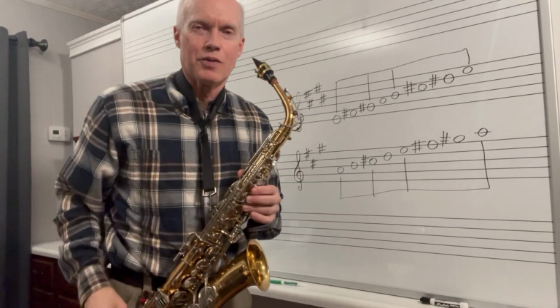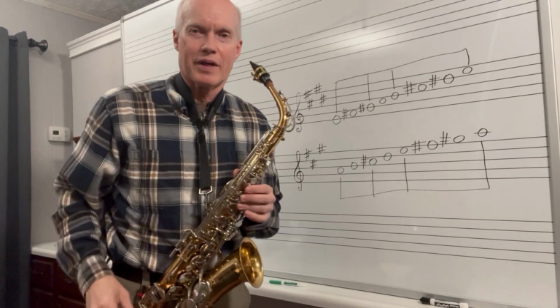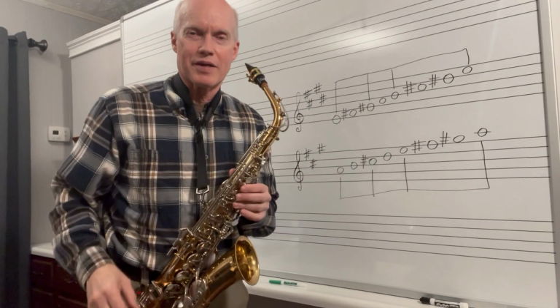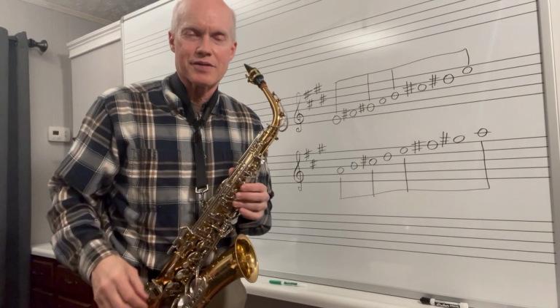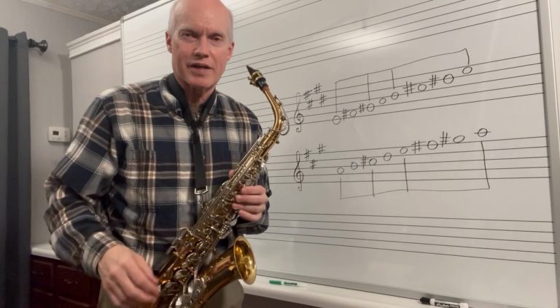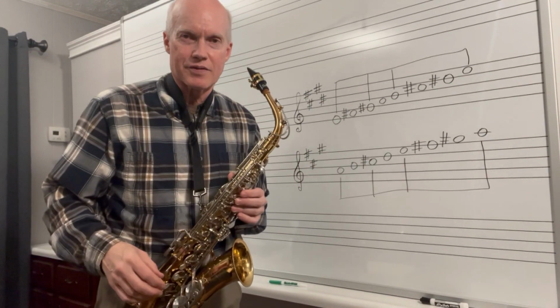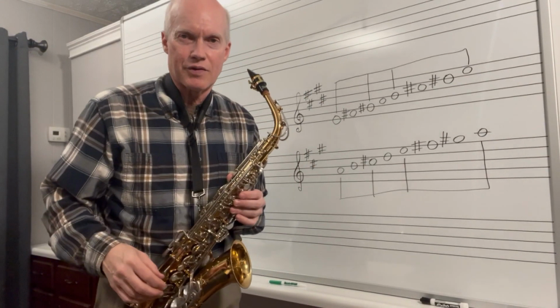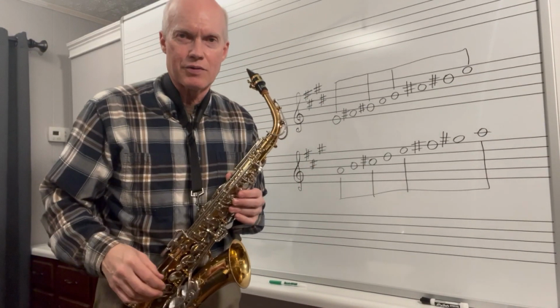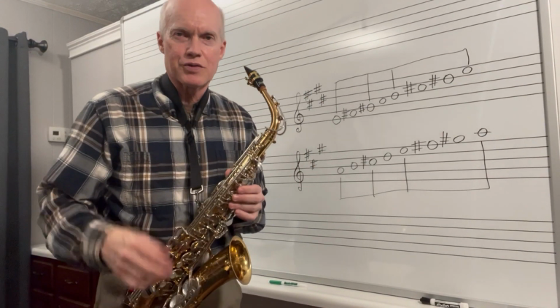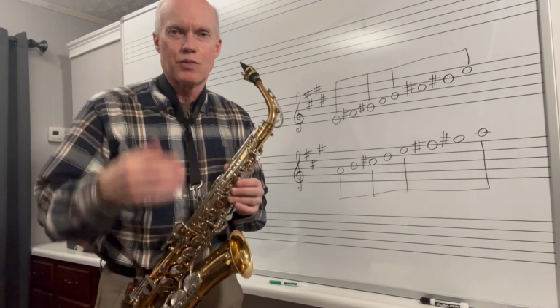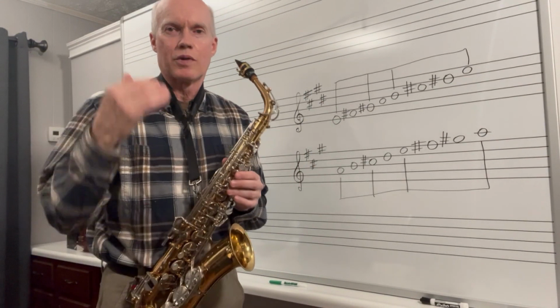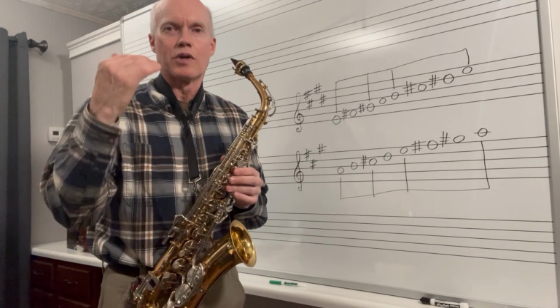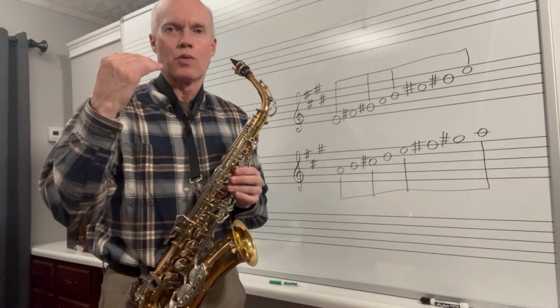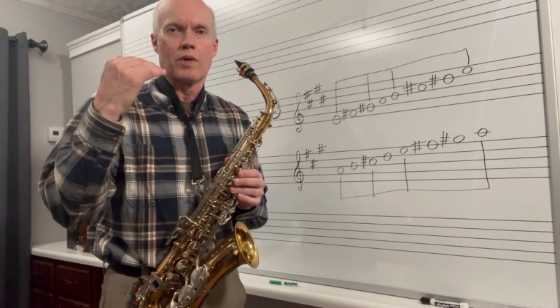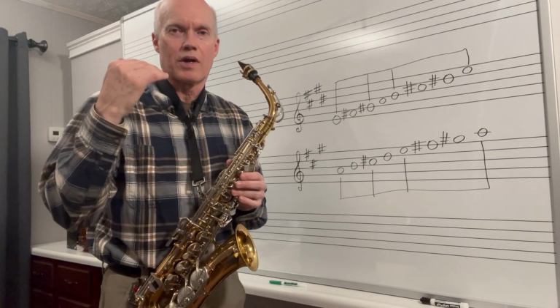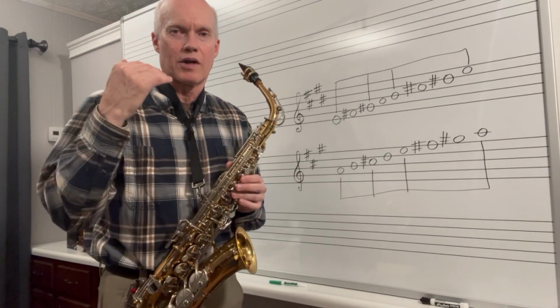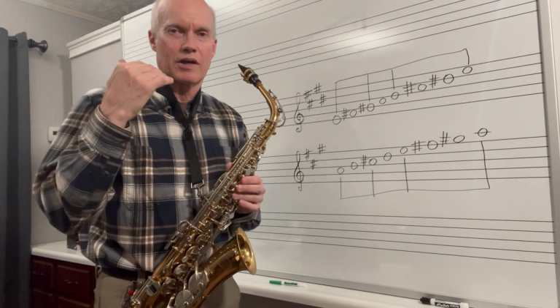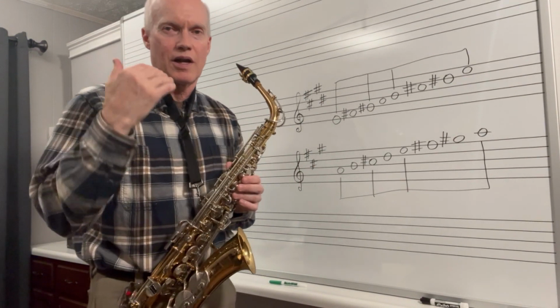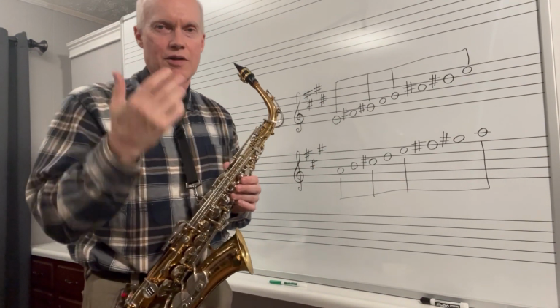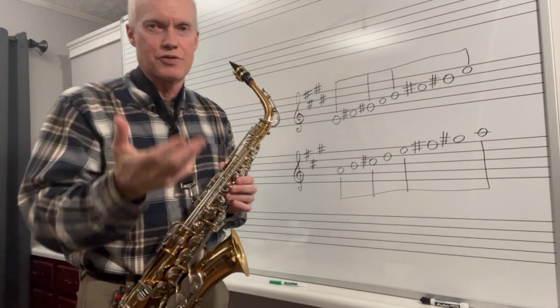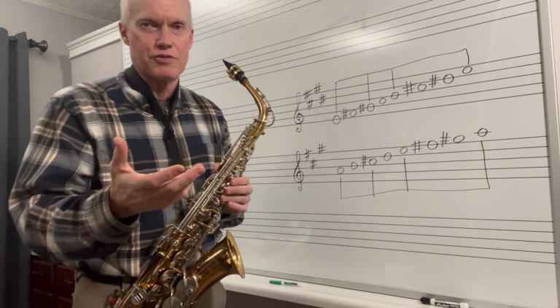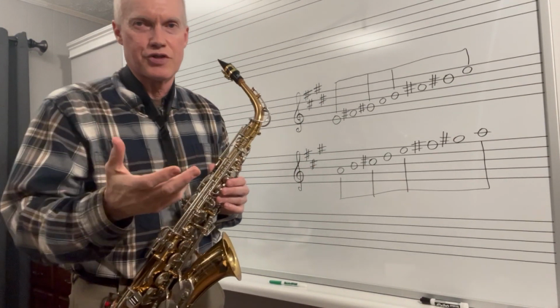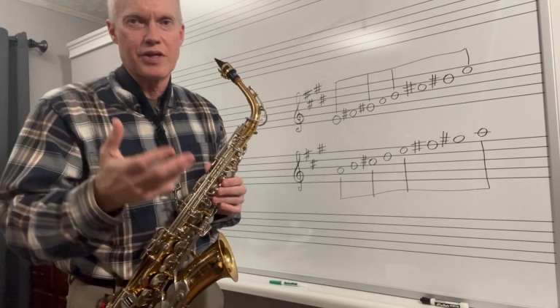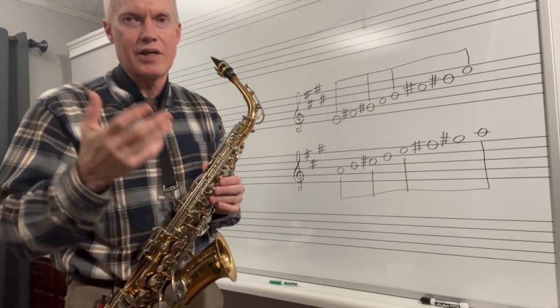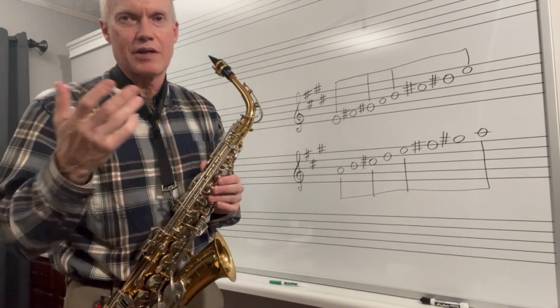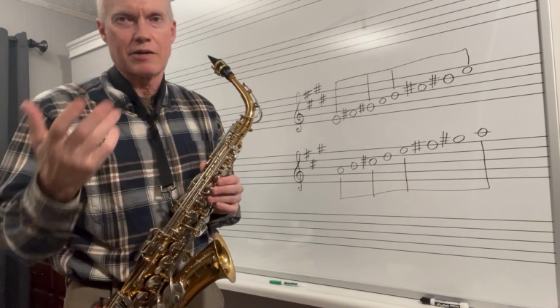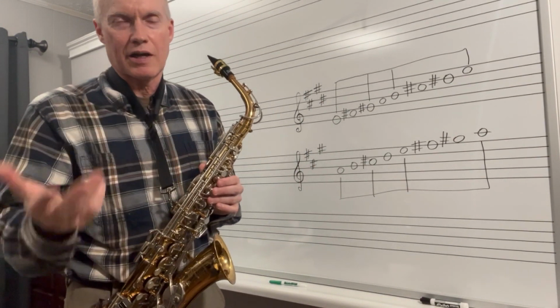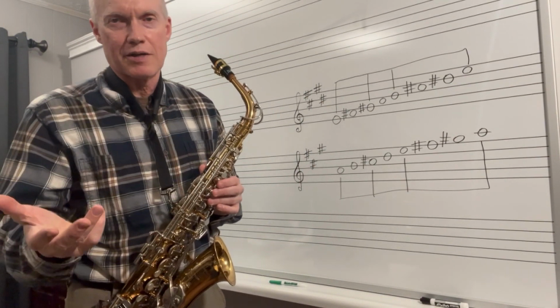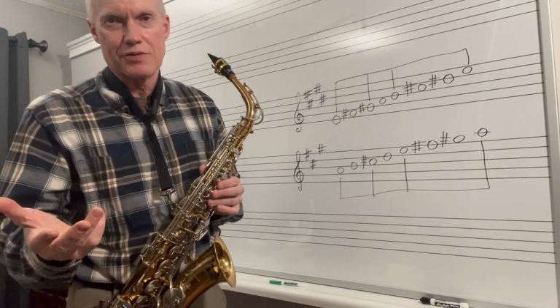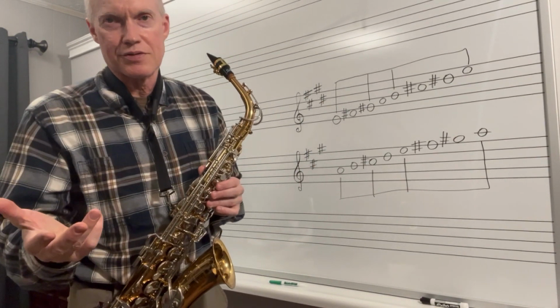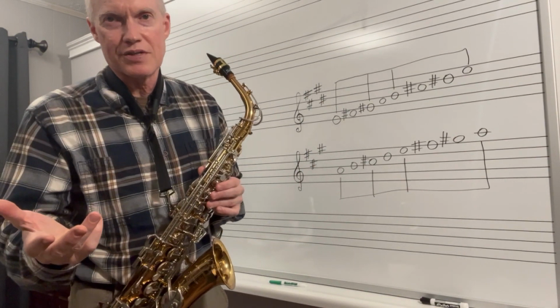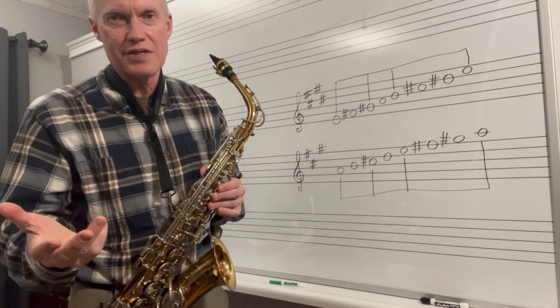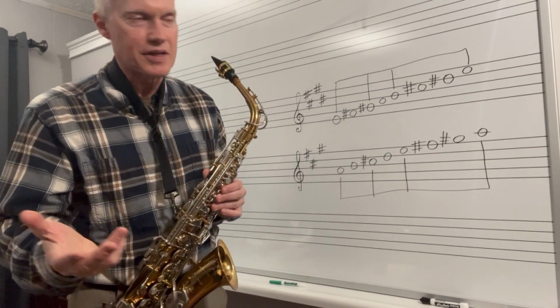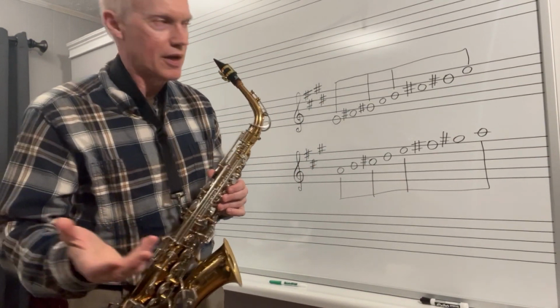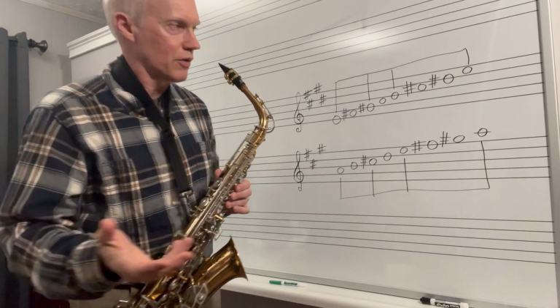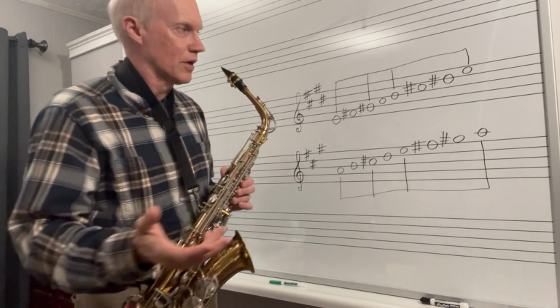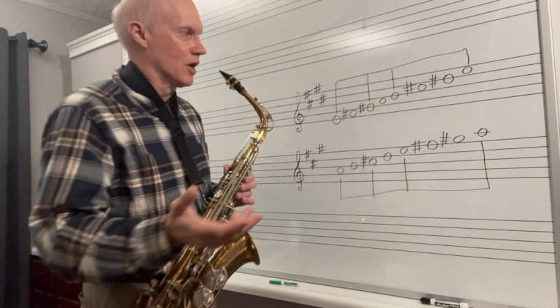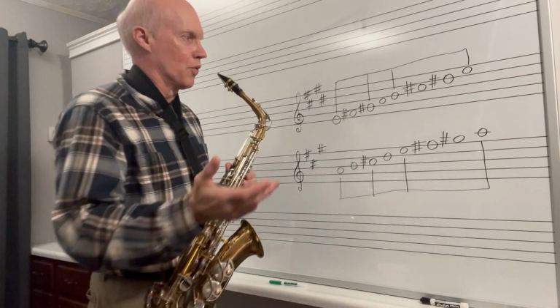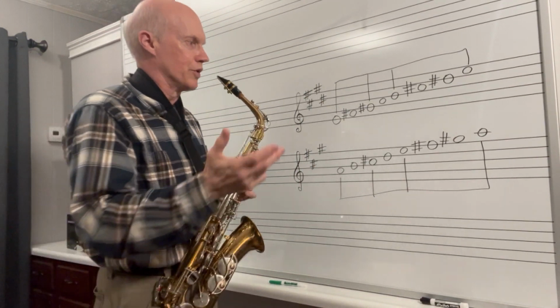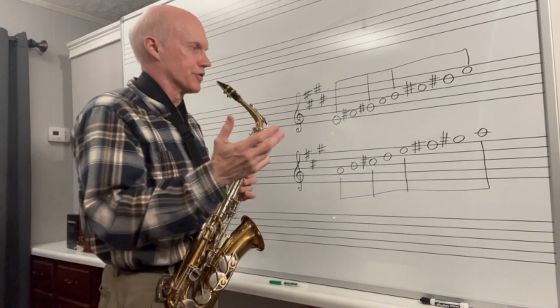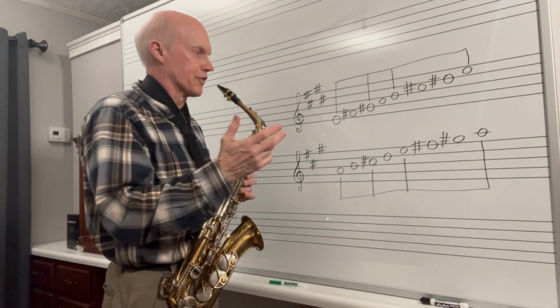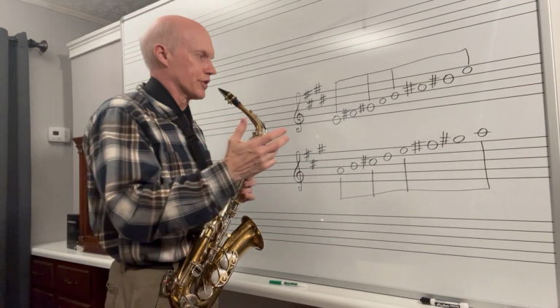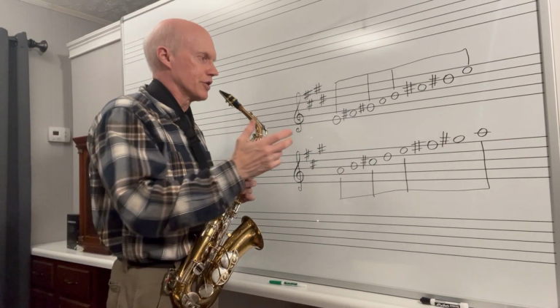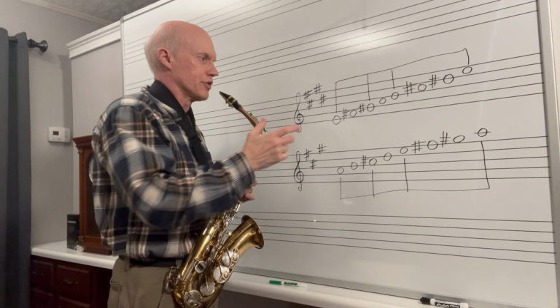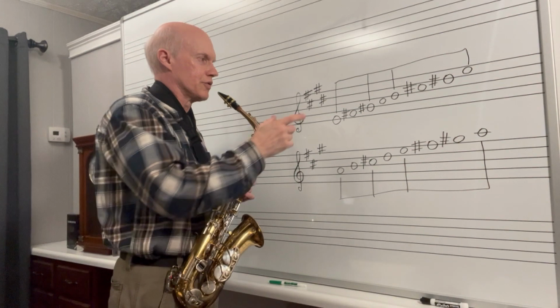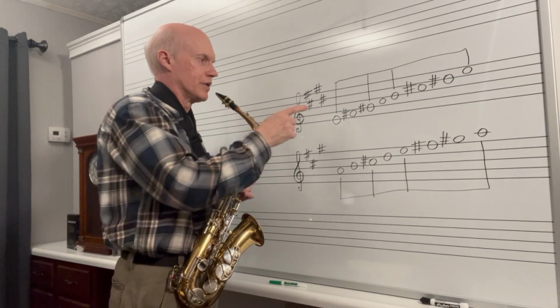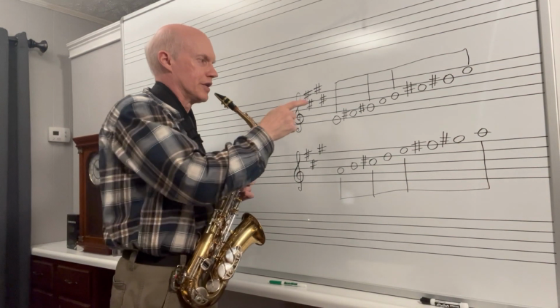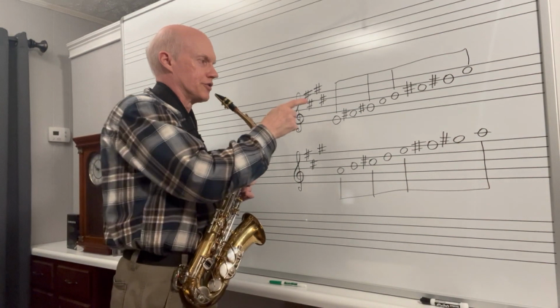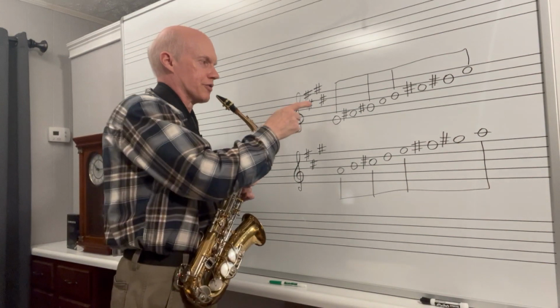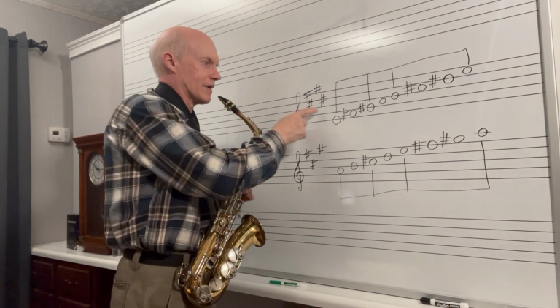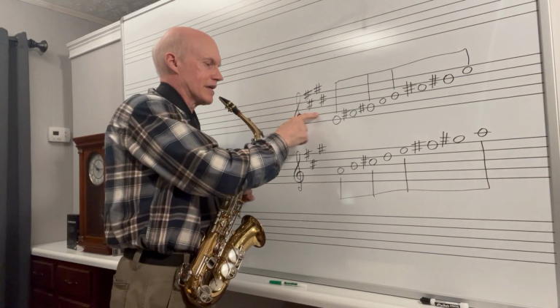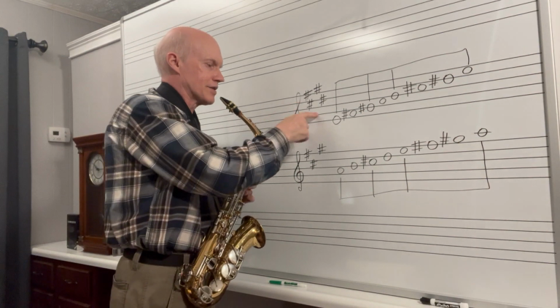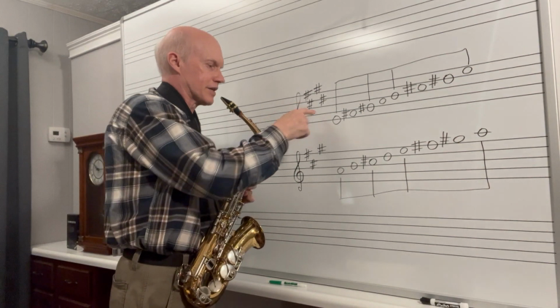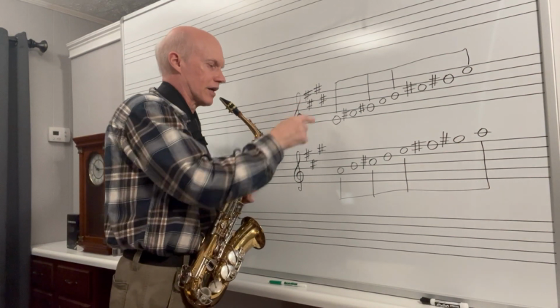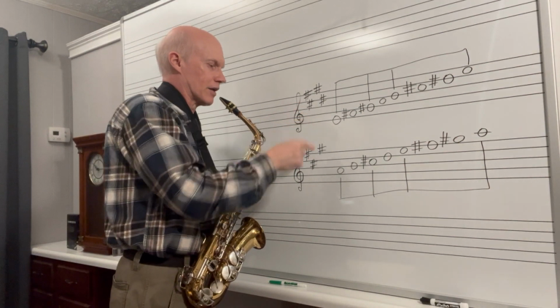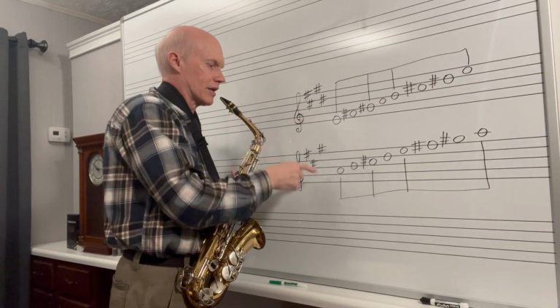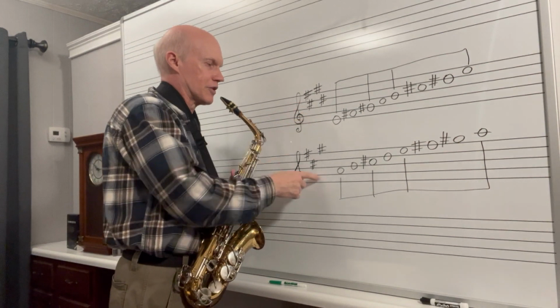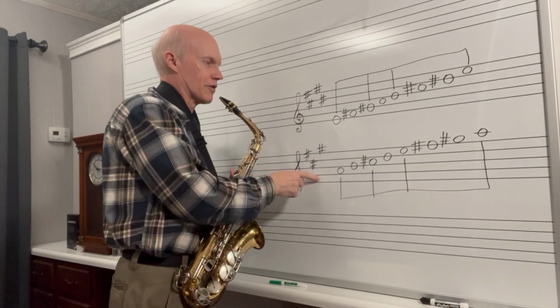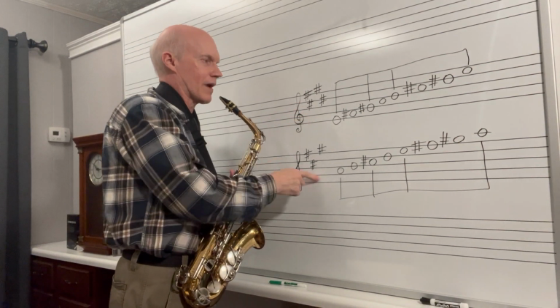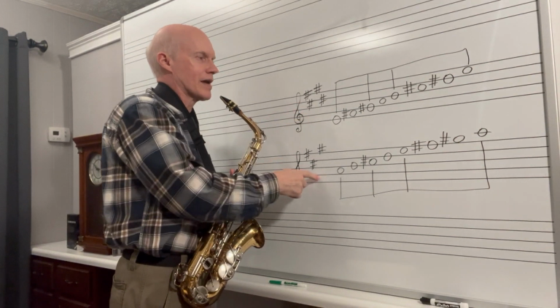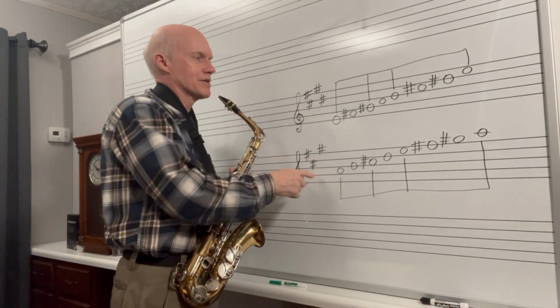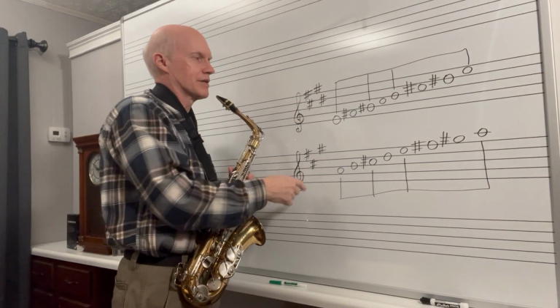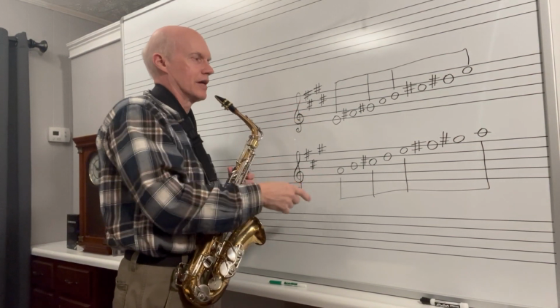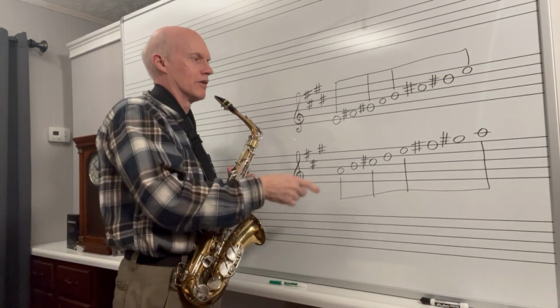Okay saxophones, we're going to work on a concert G and a concert C scale, which for you is your E scale and your A scale.